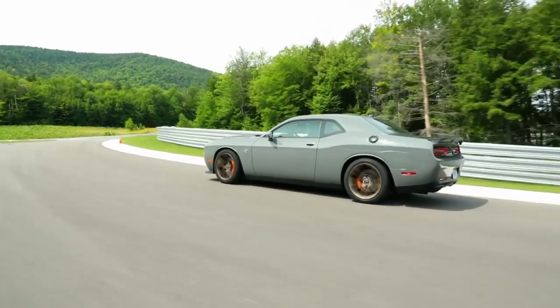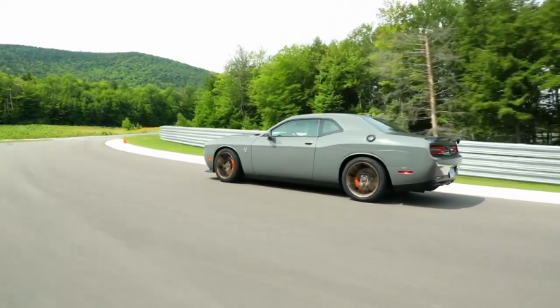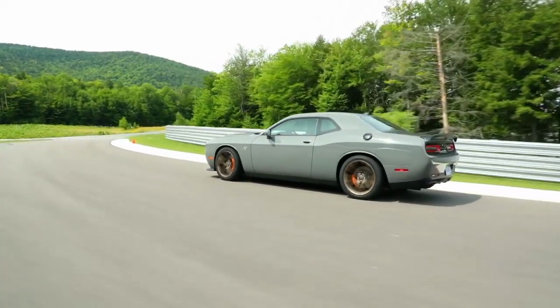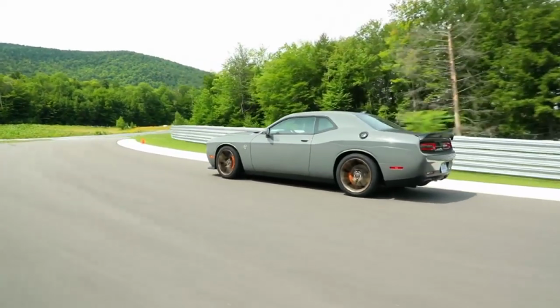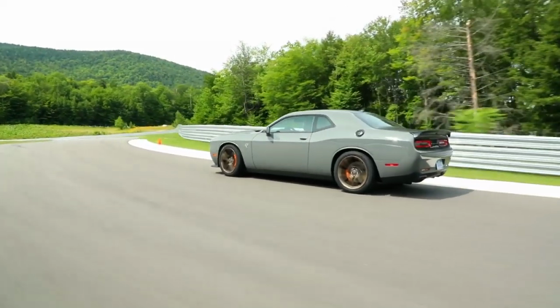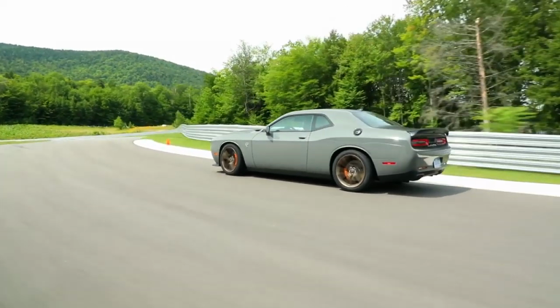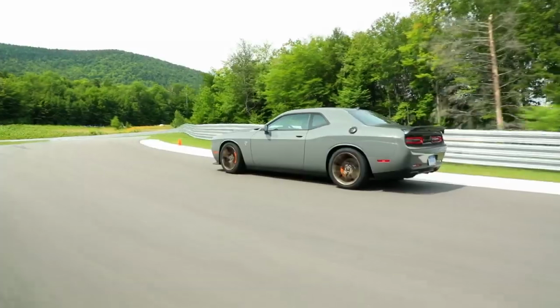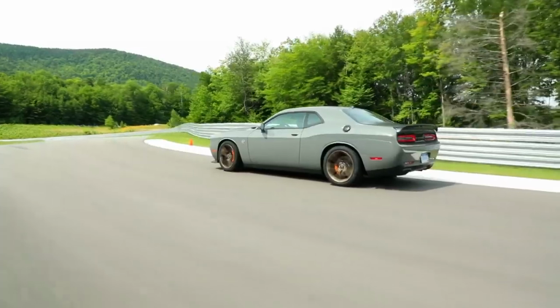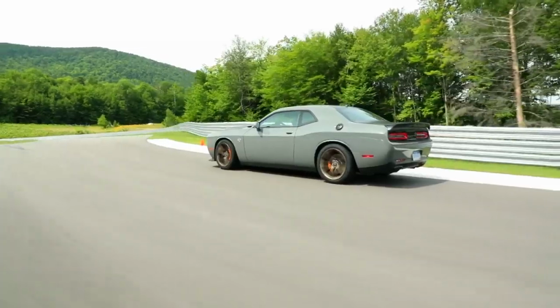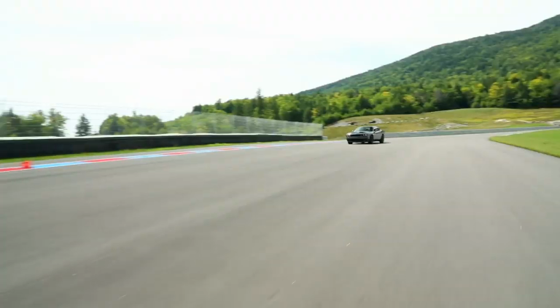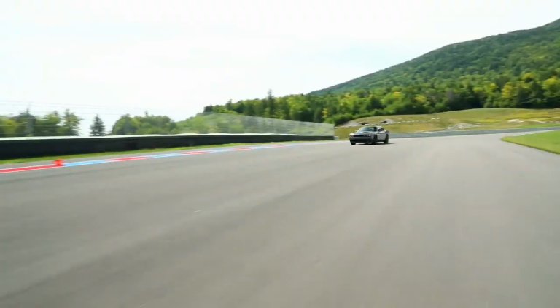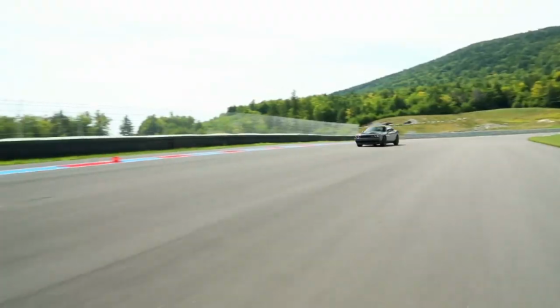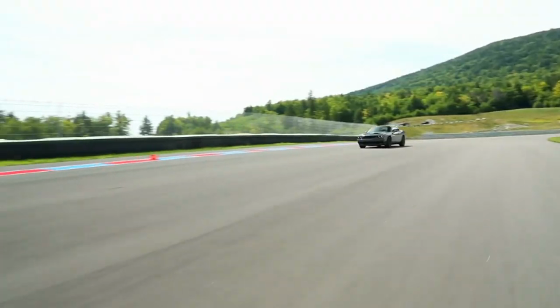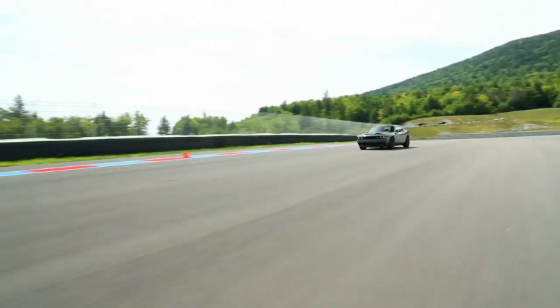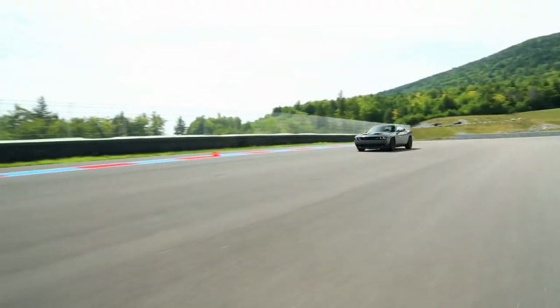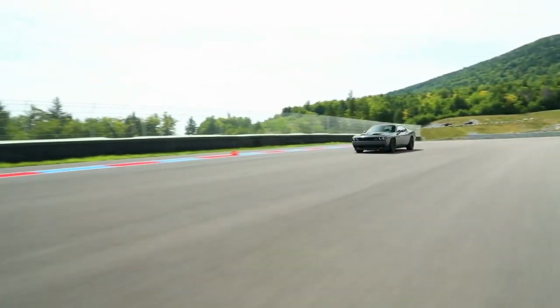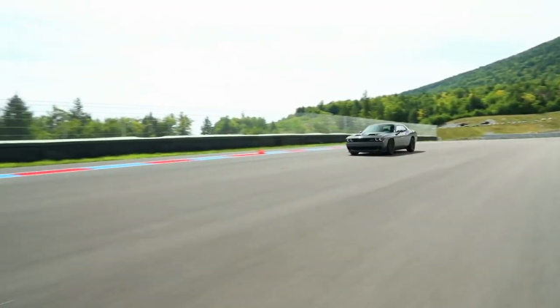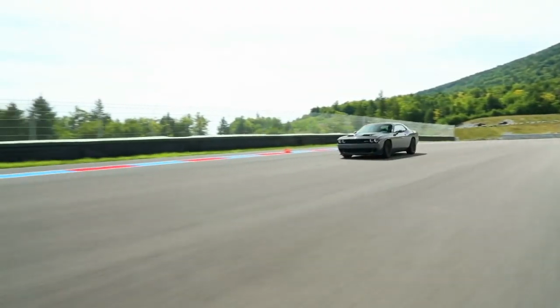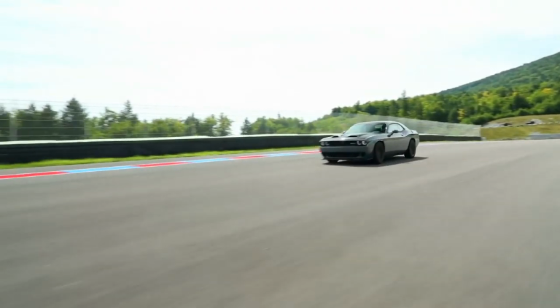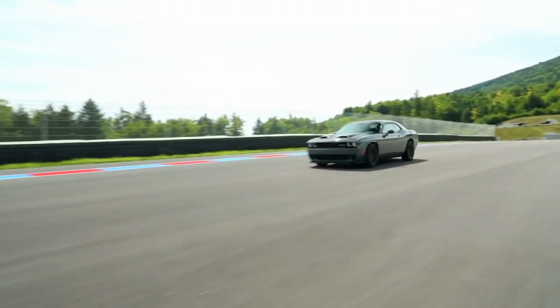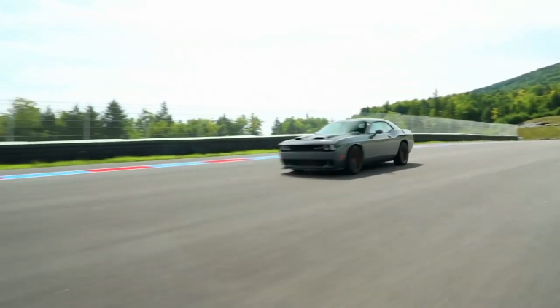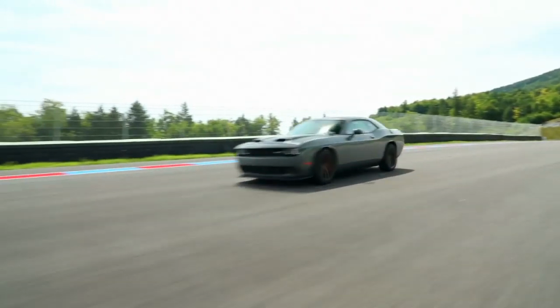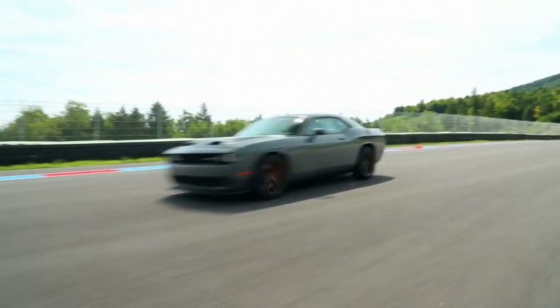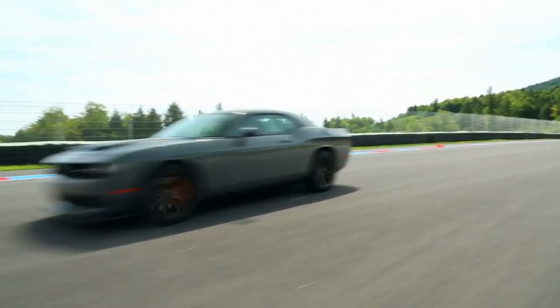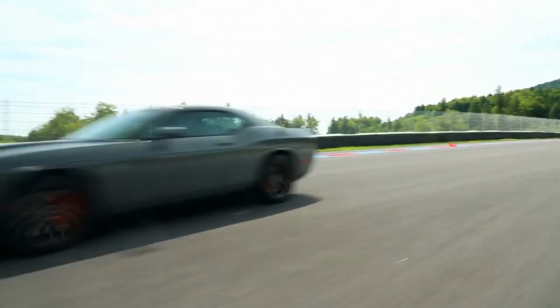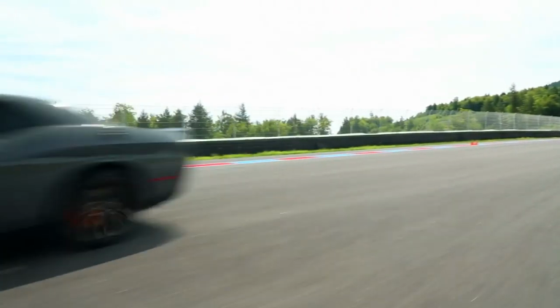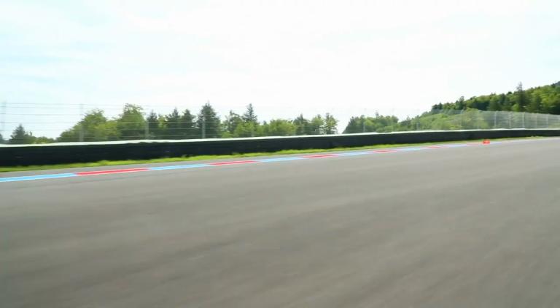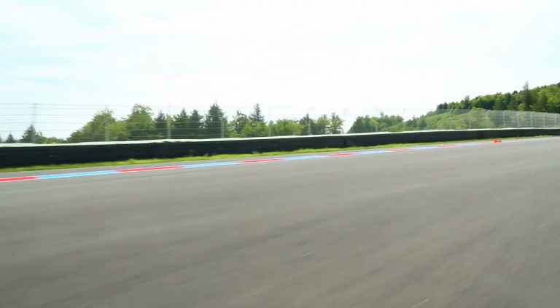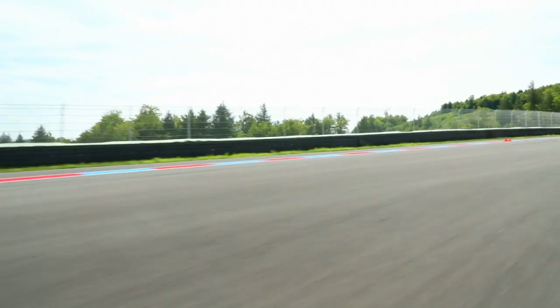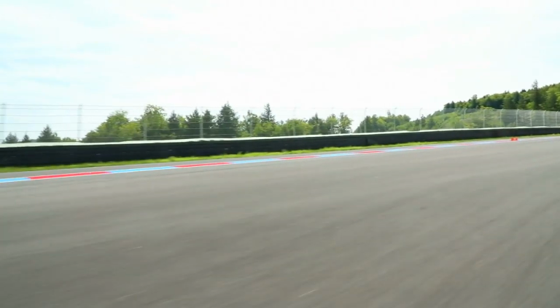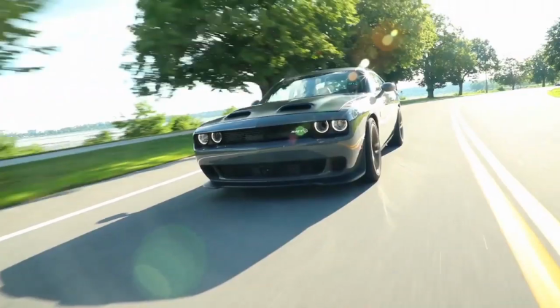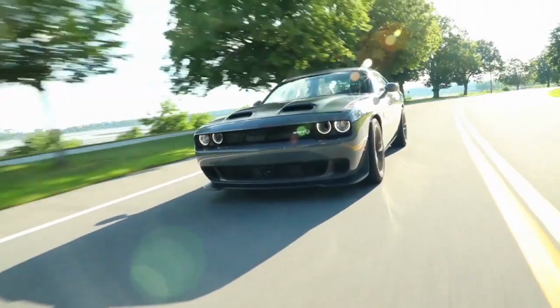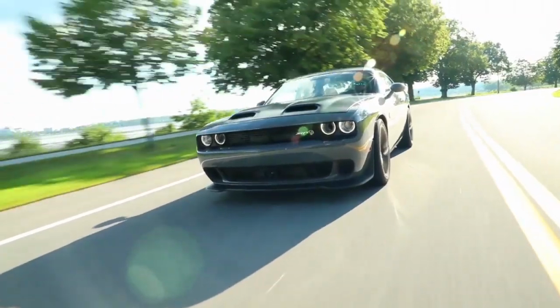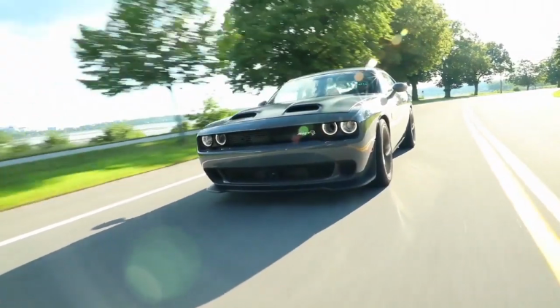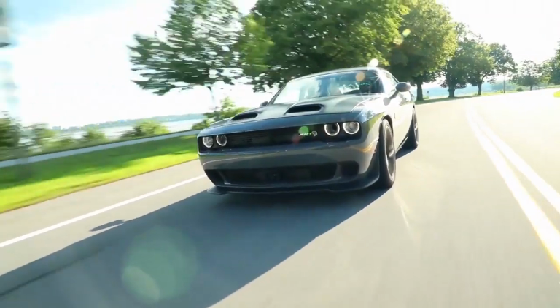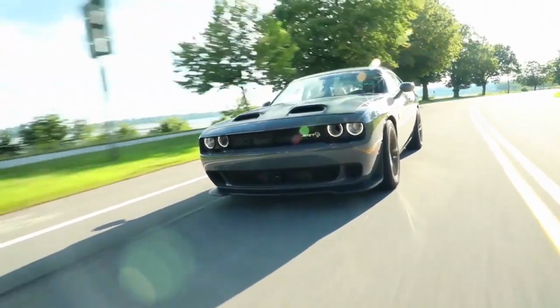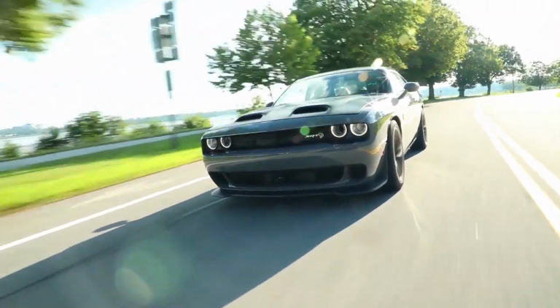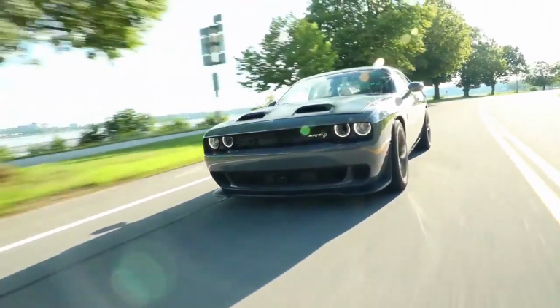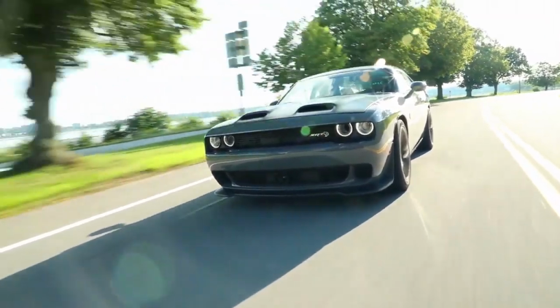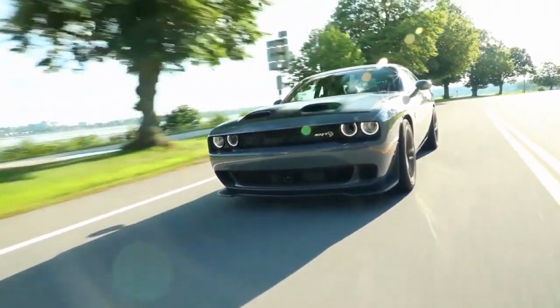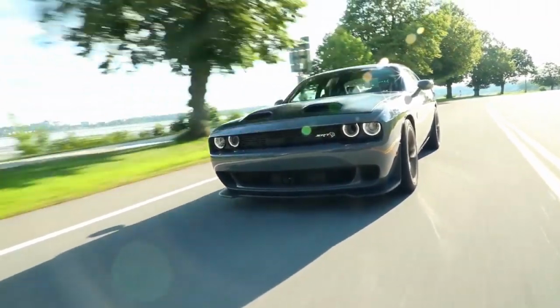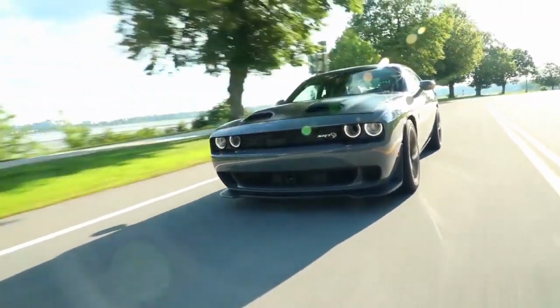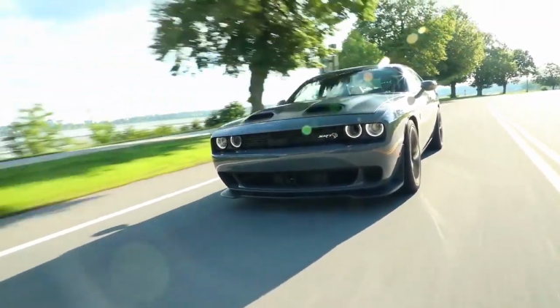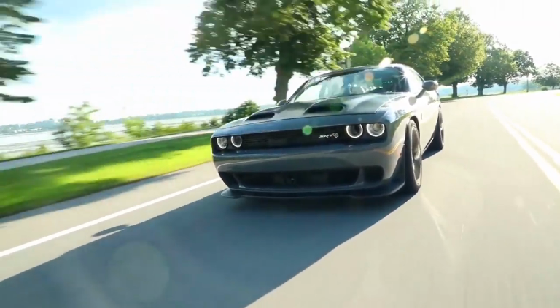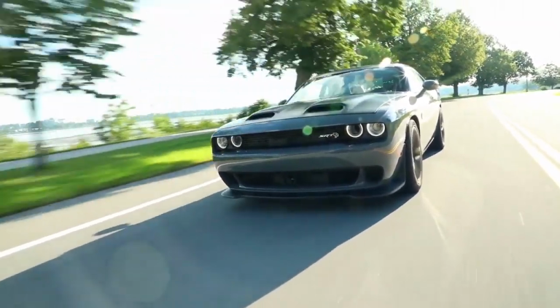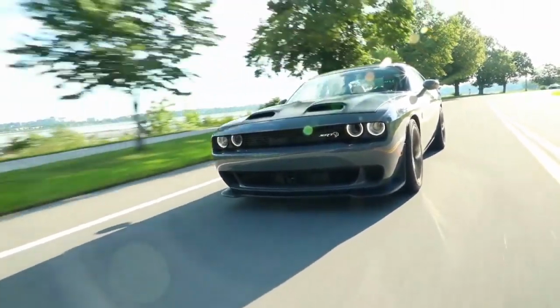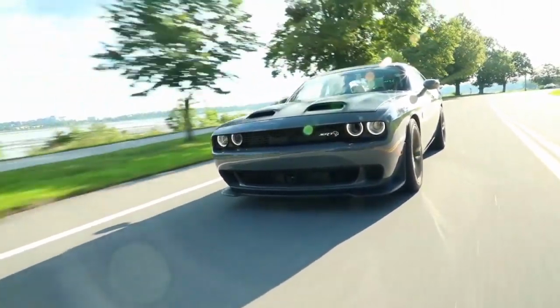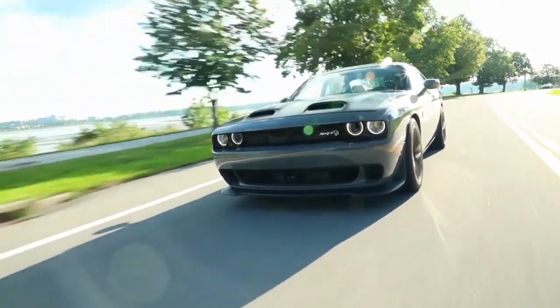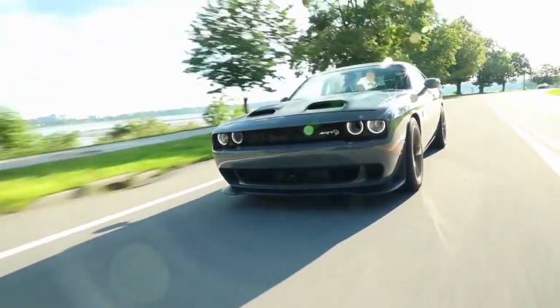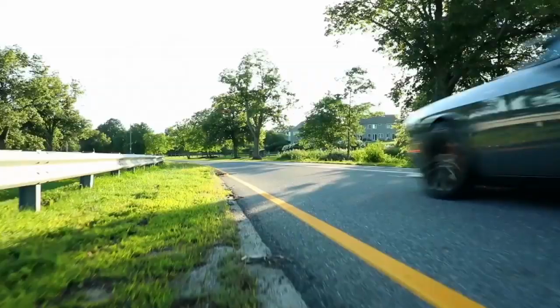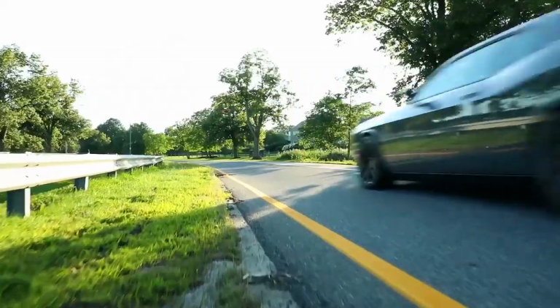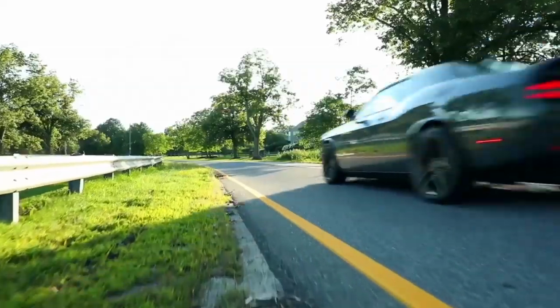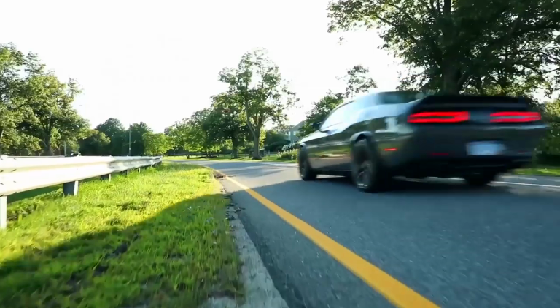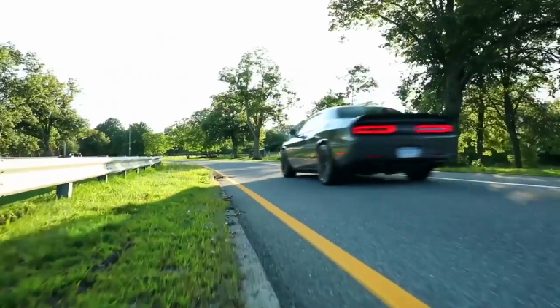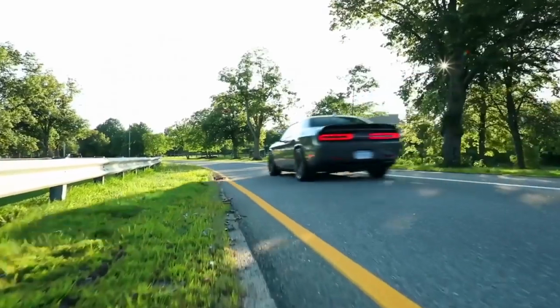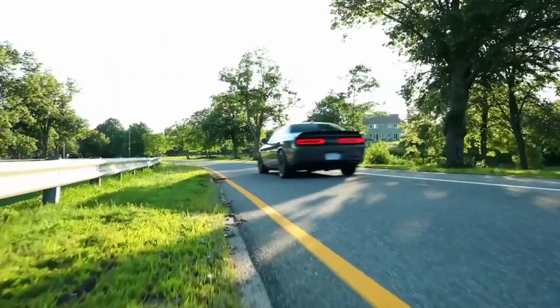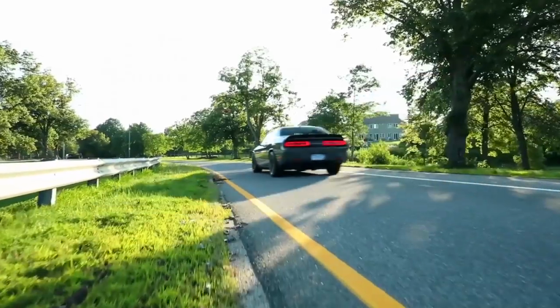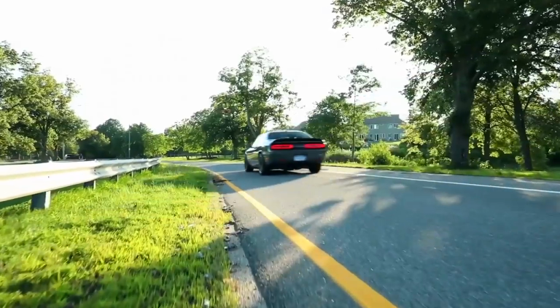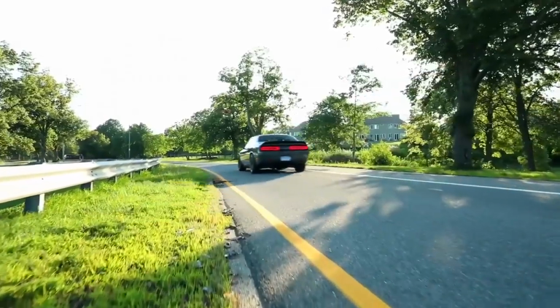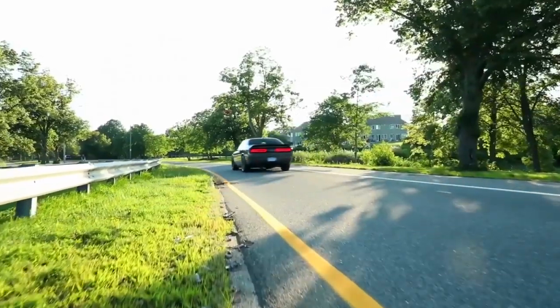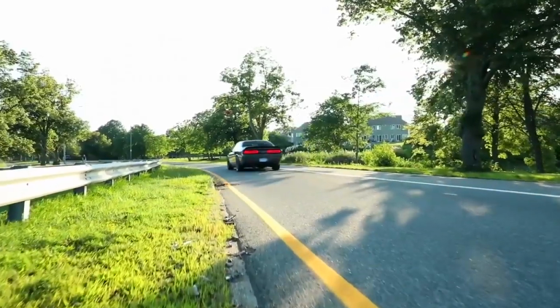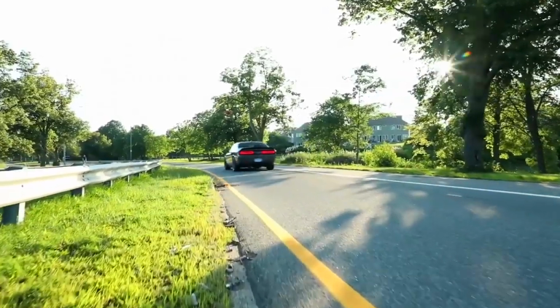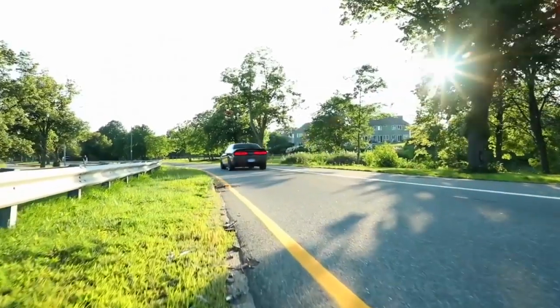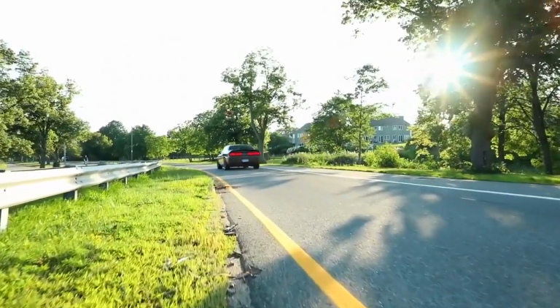Advanced stability and safety technologies ensure that your ride is as safe as it is exhilarating. Get behind the wheel of a 2019 Dodge Challenger today!